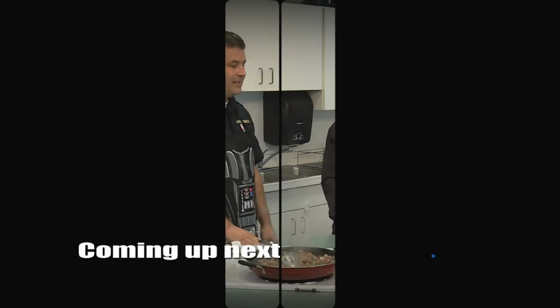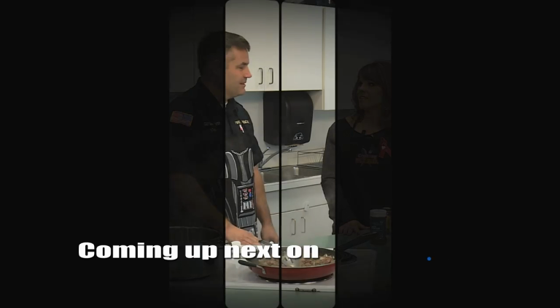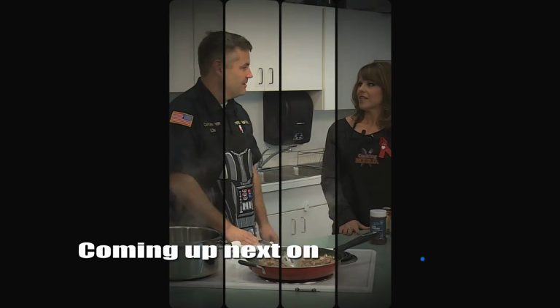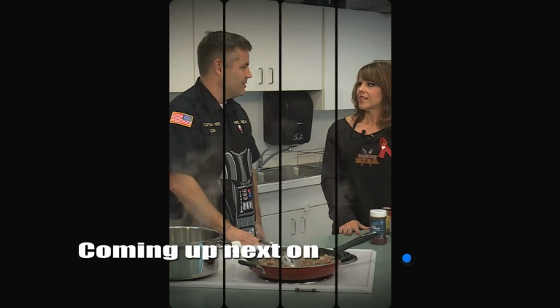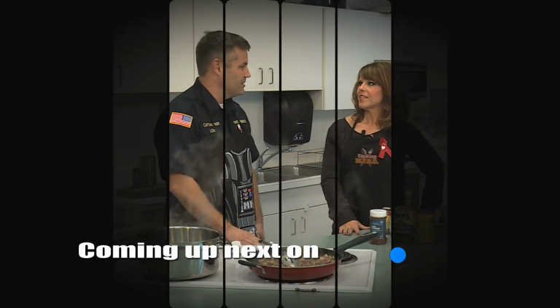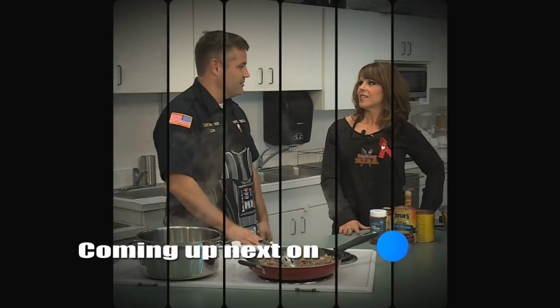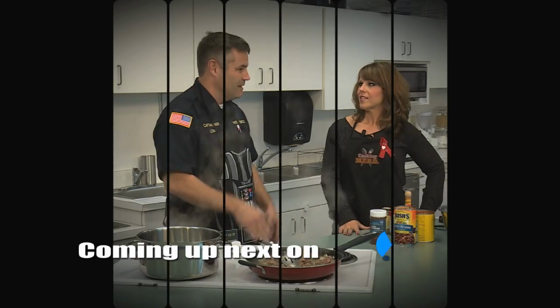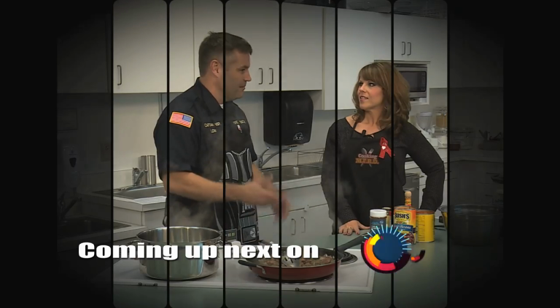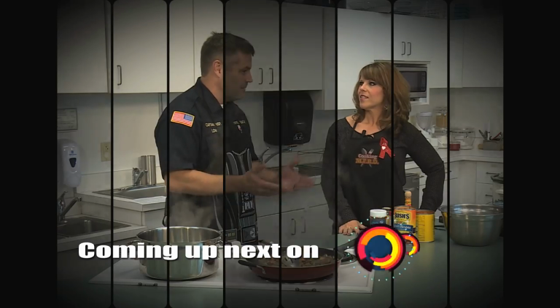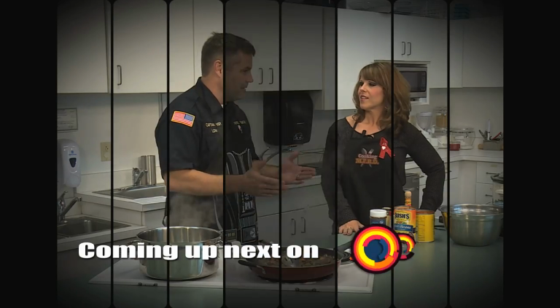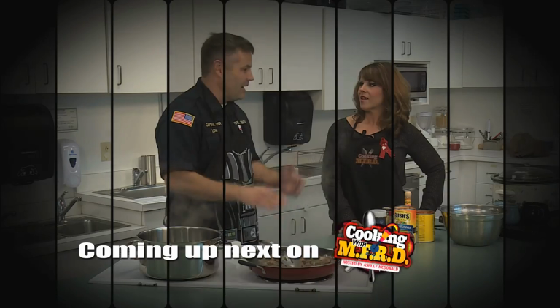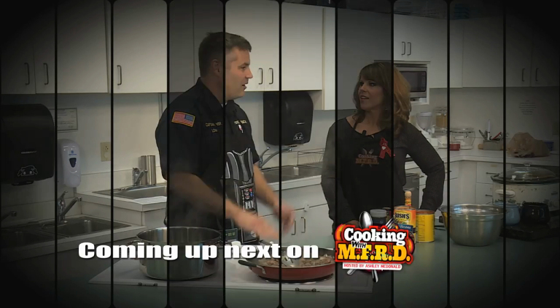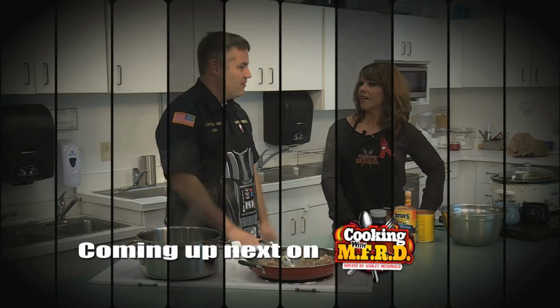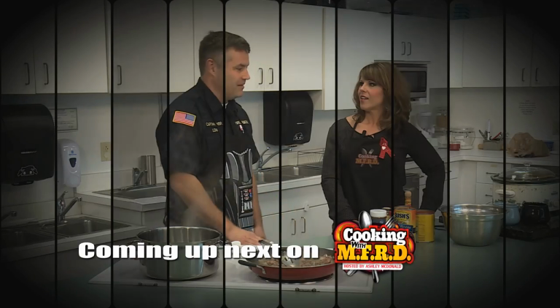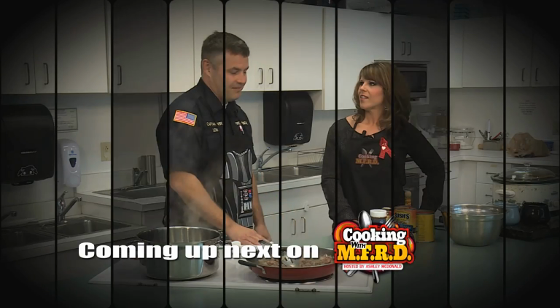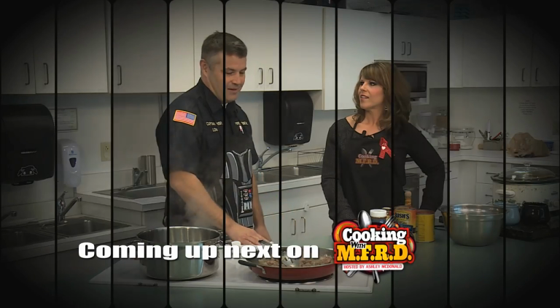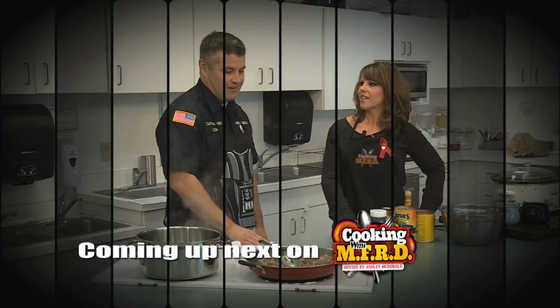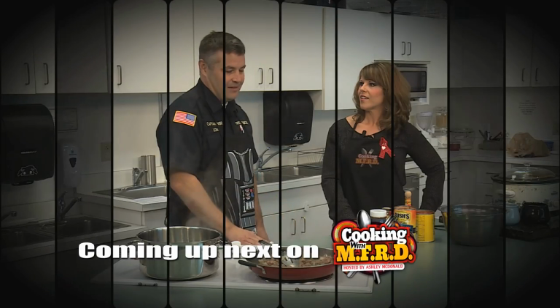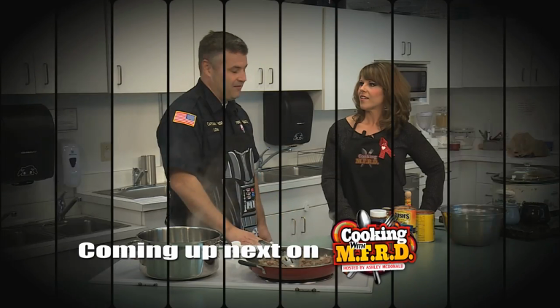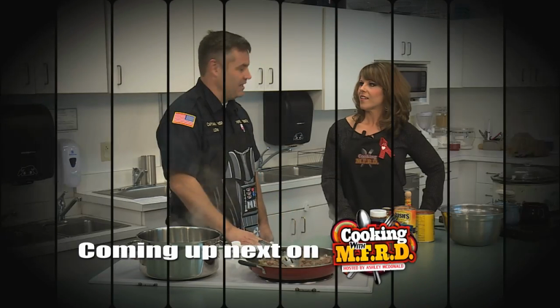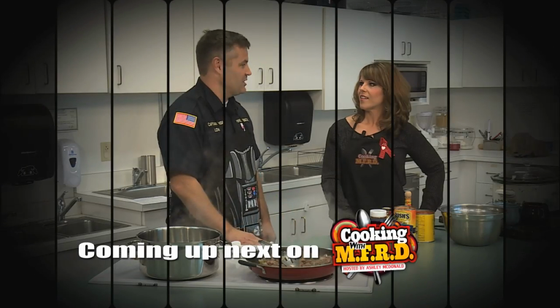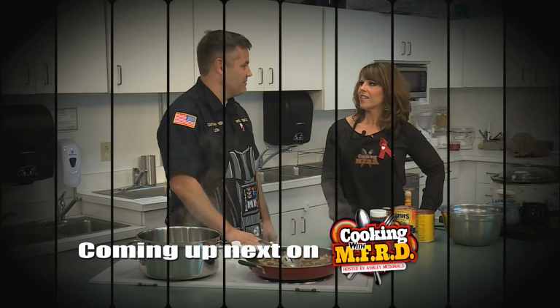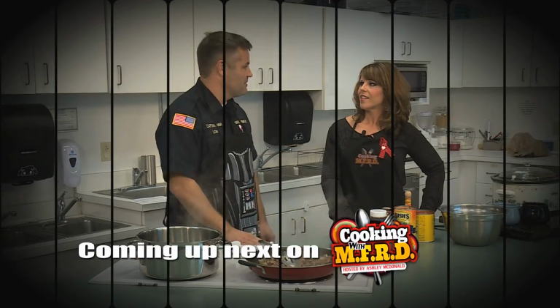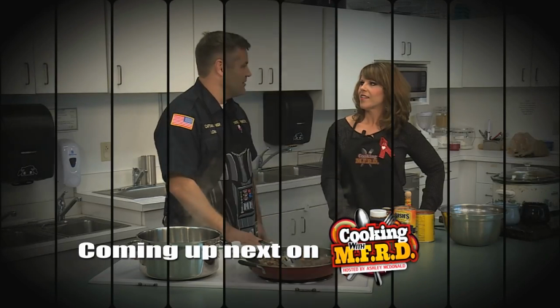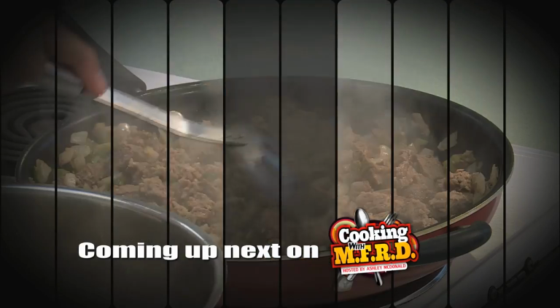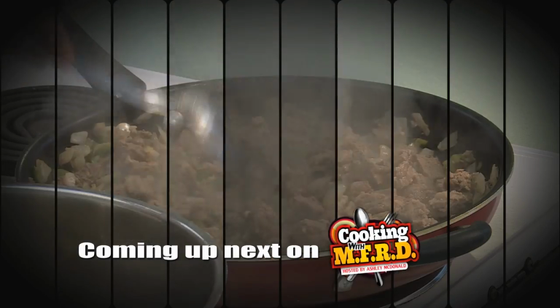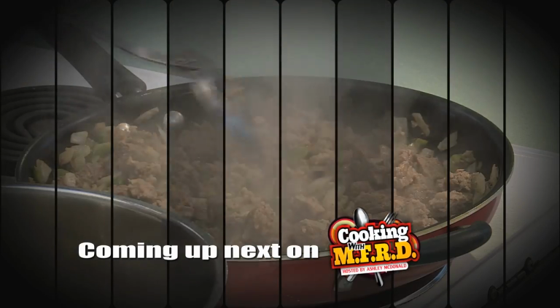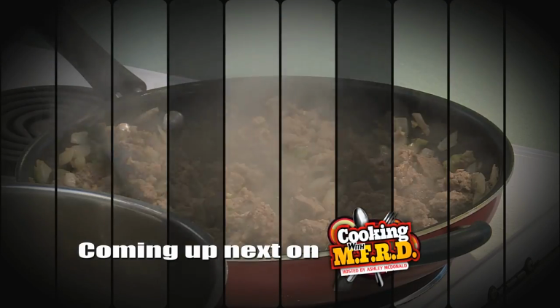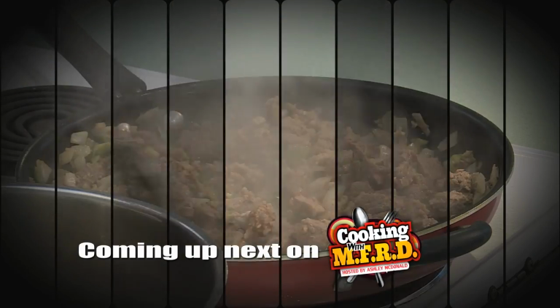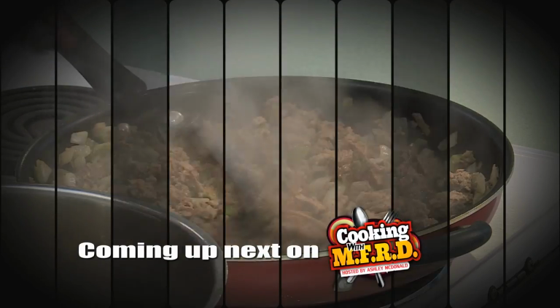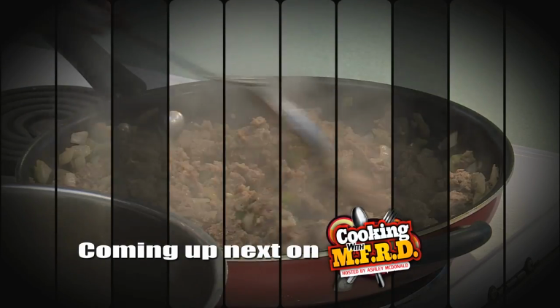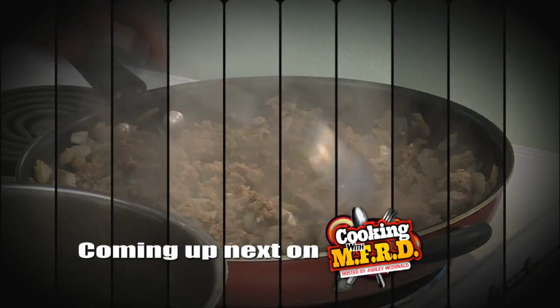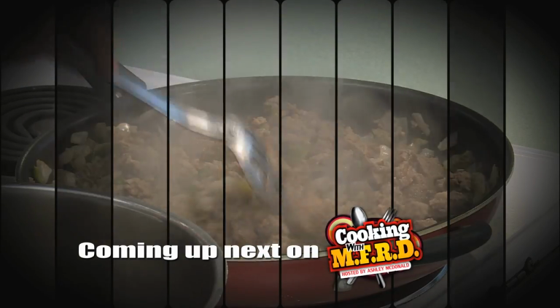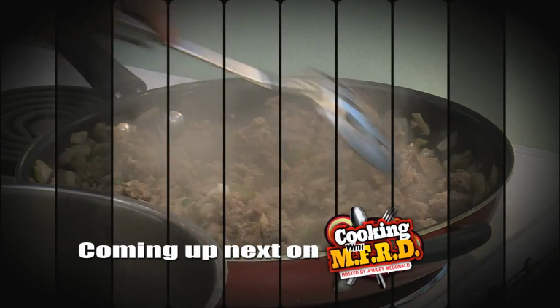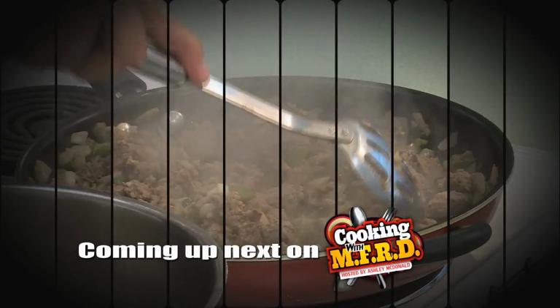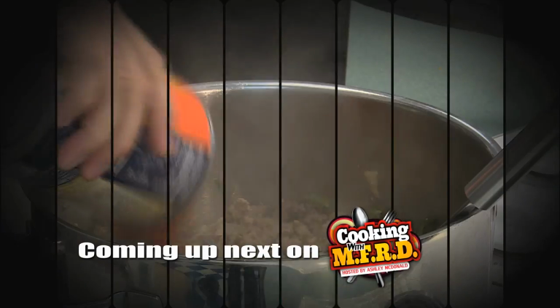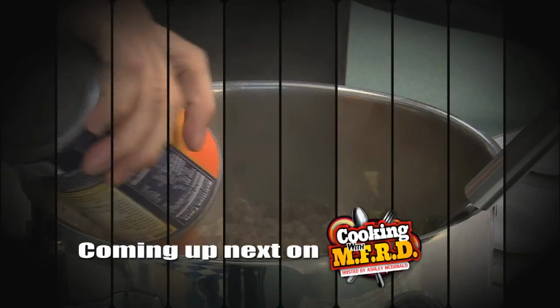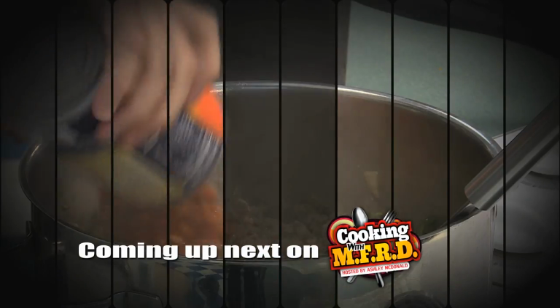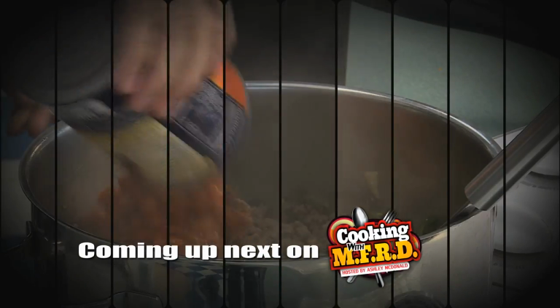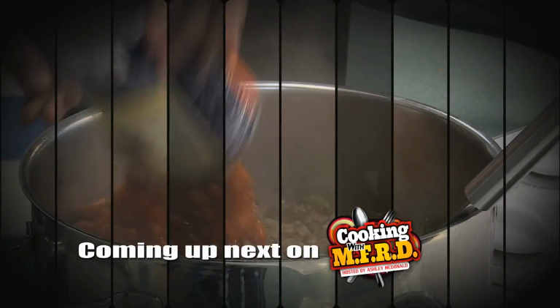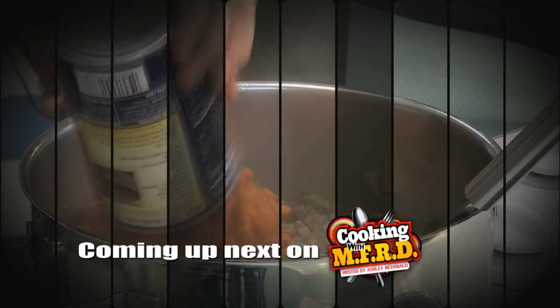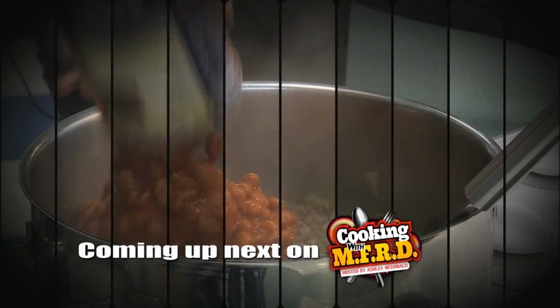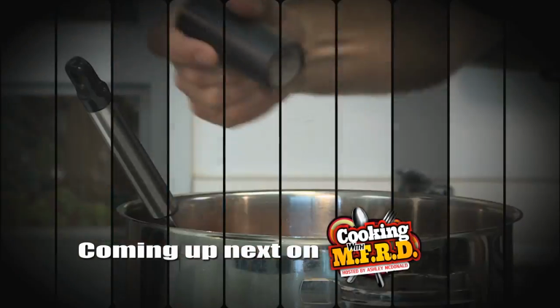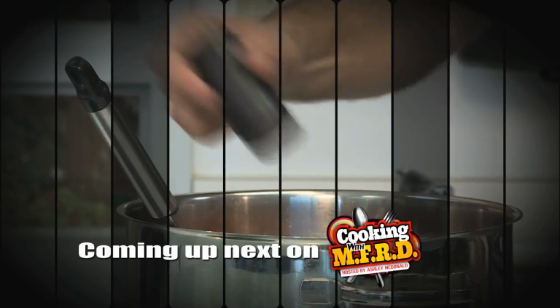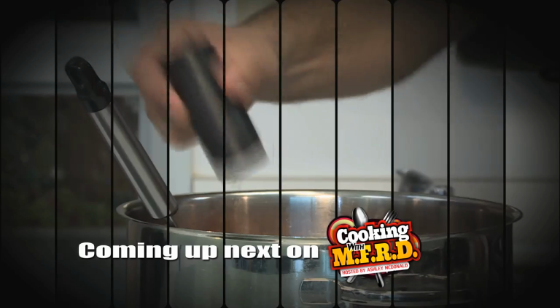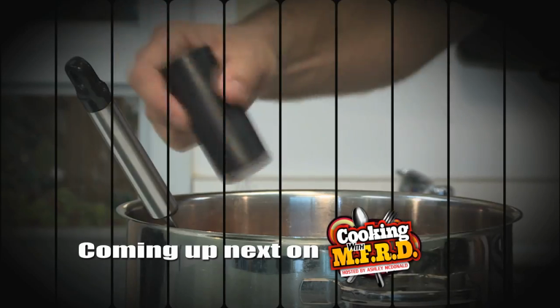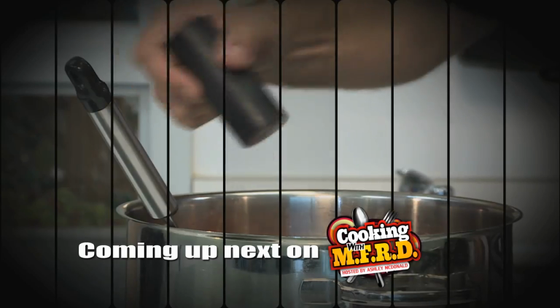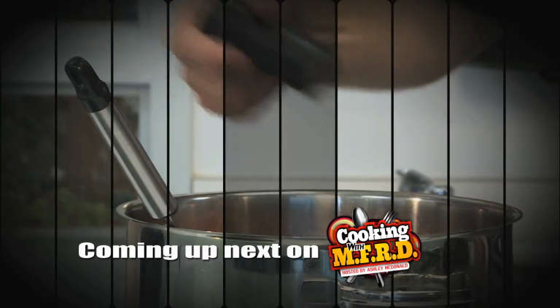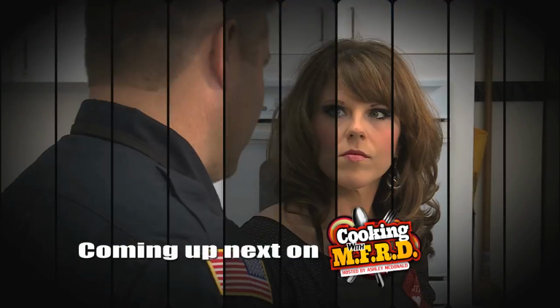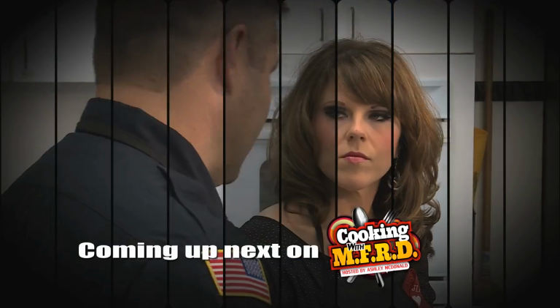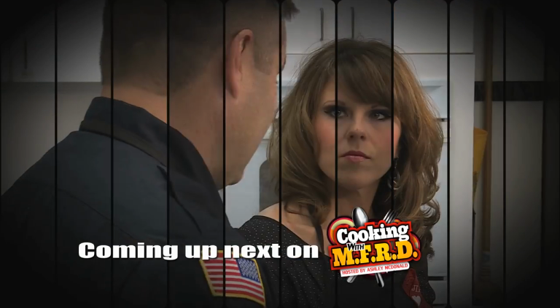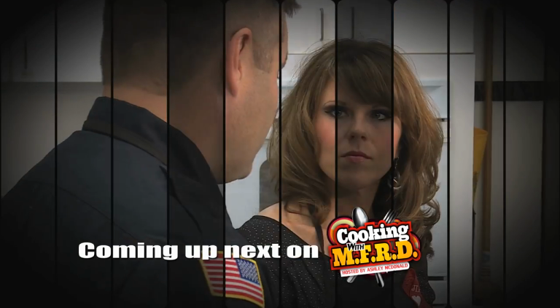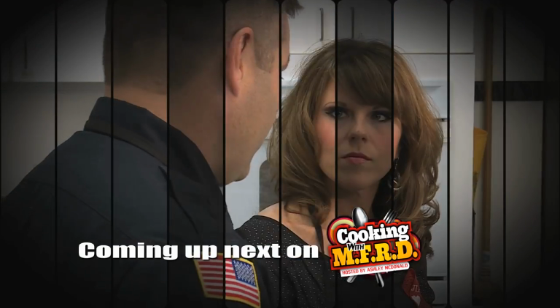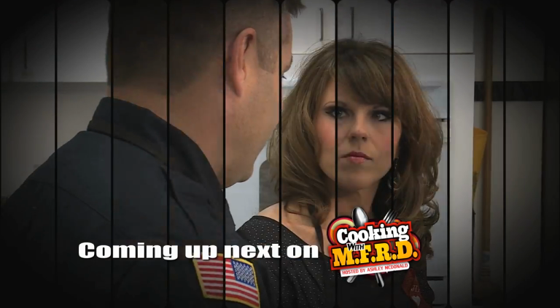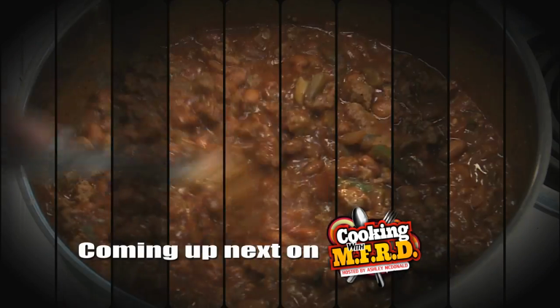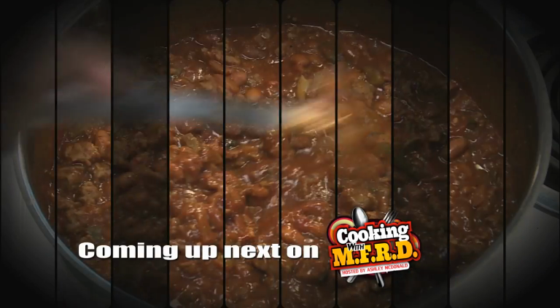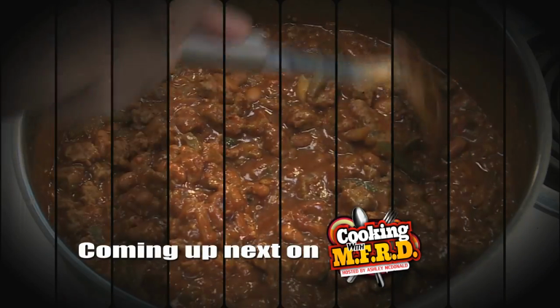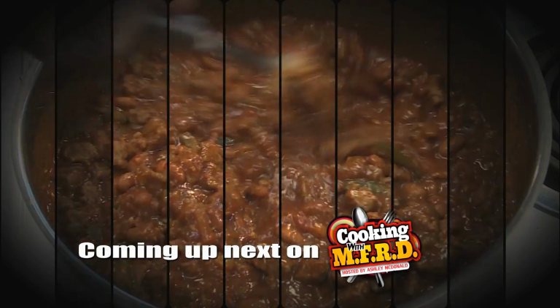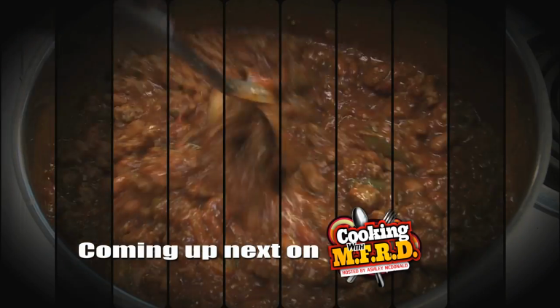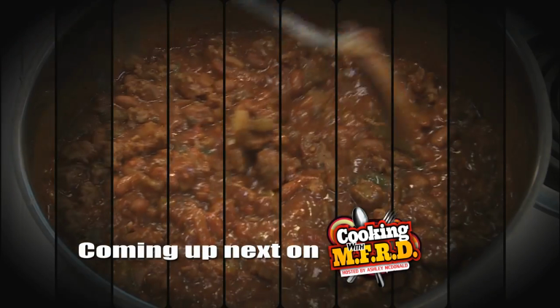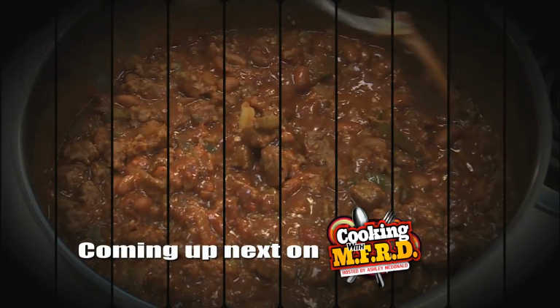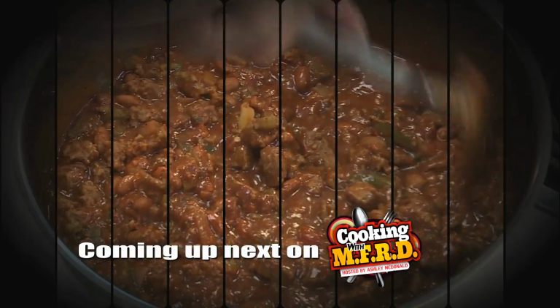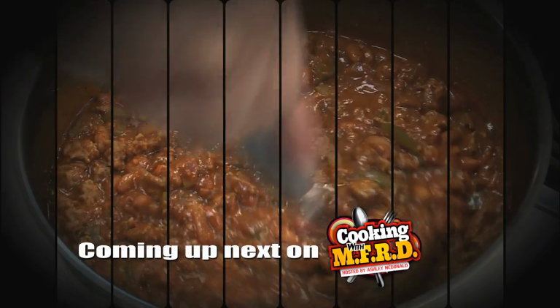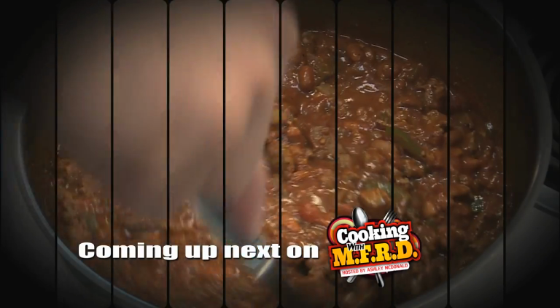Coming up next on Cooking with MFRD, we have an award-winning dish as Captain Brian Lowe shares his recipe for smoked chili.